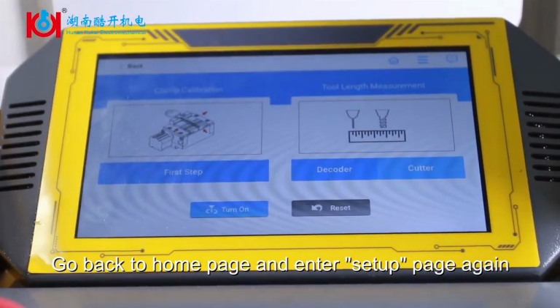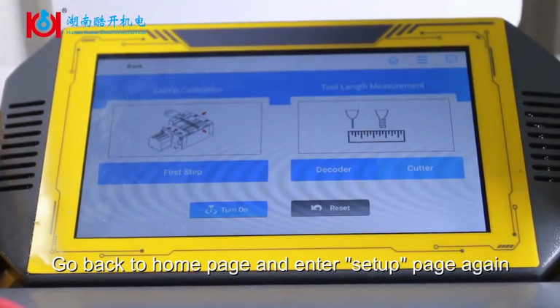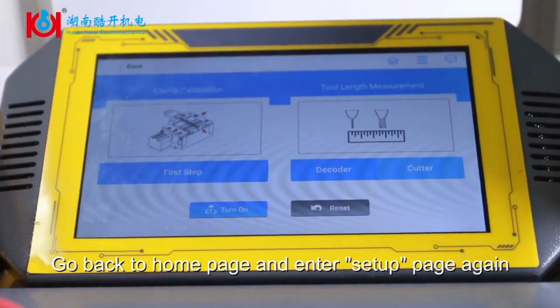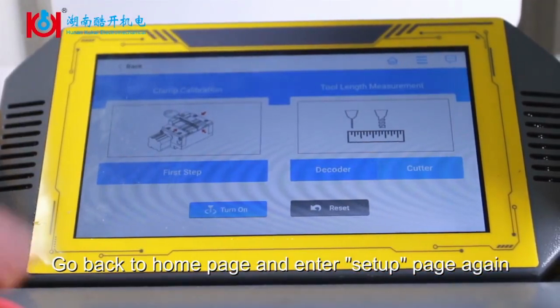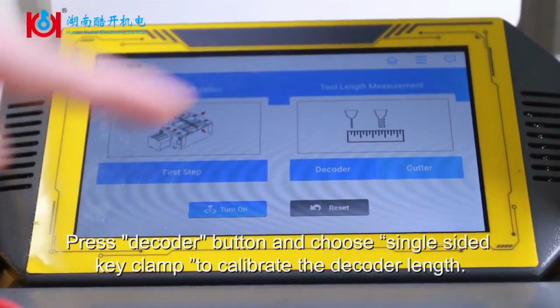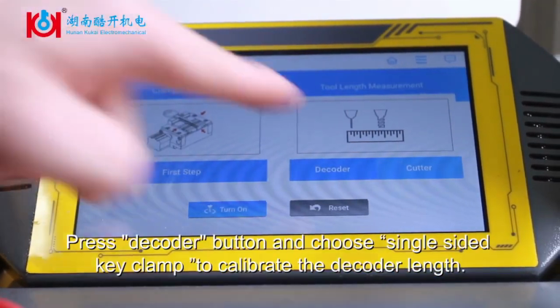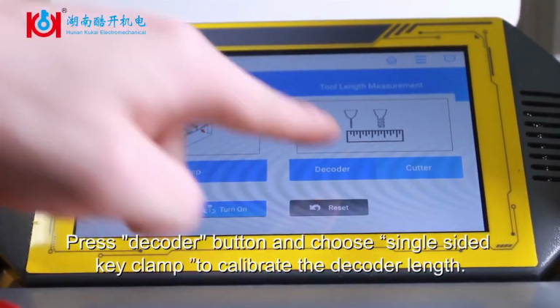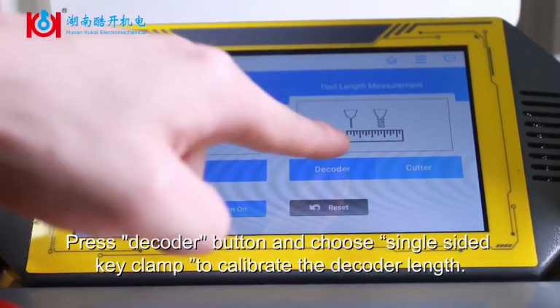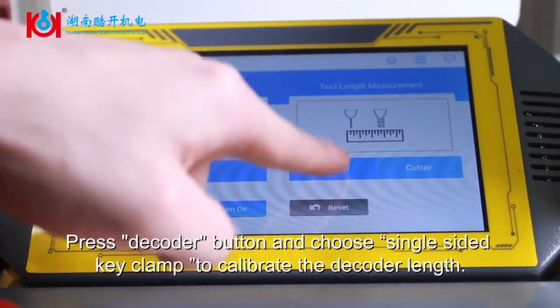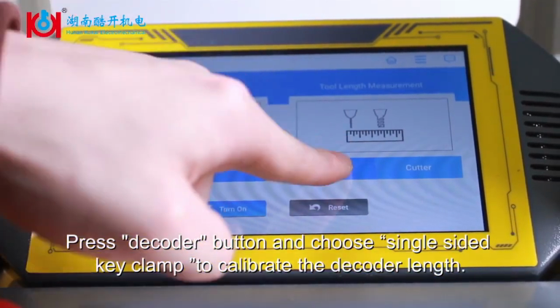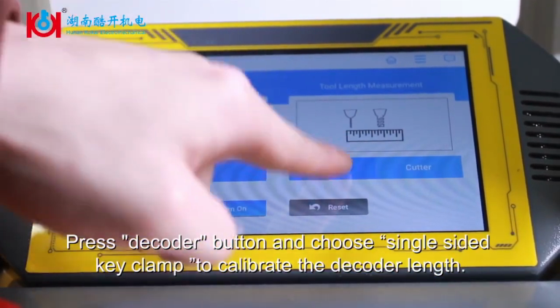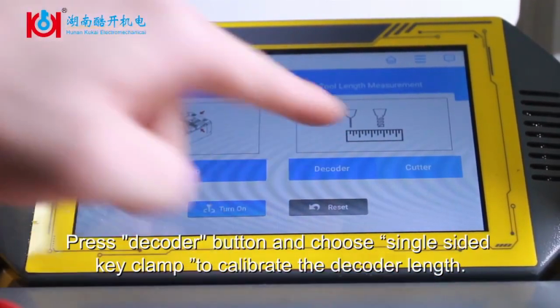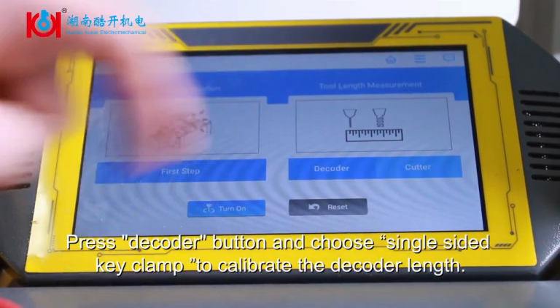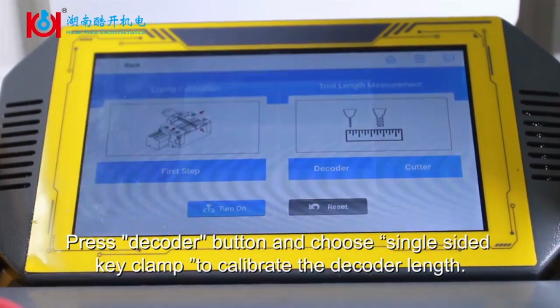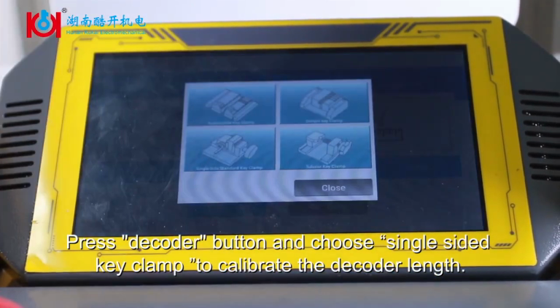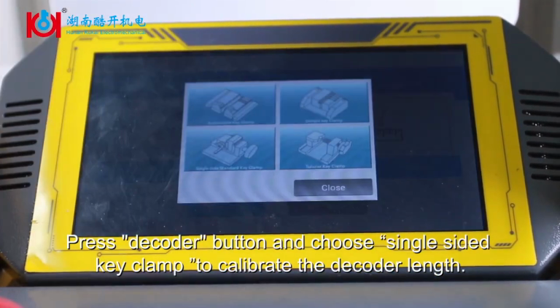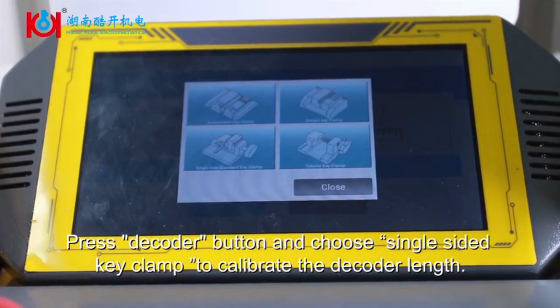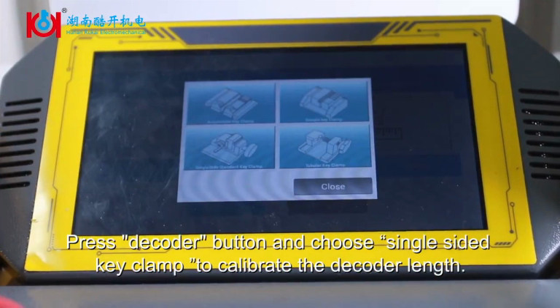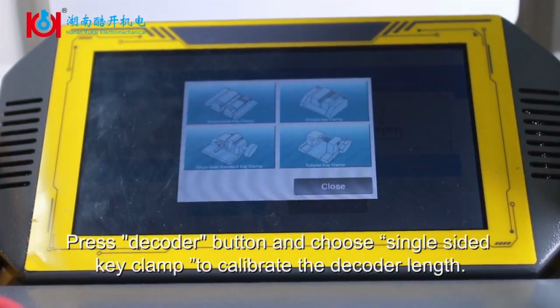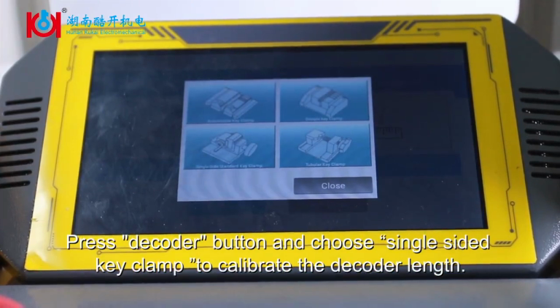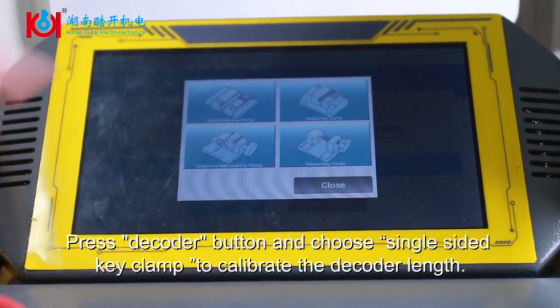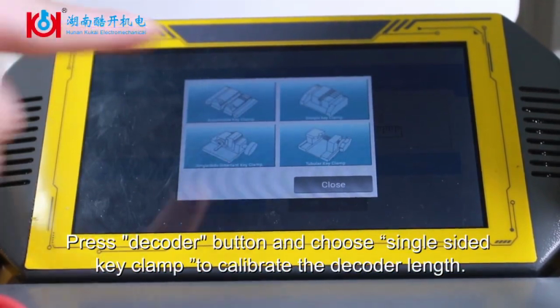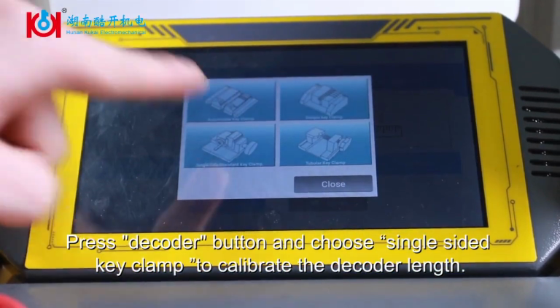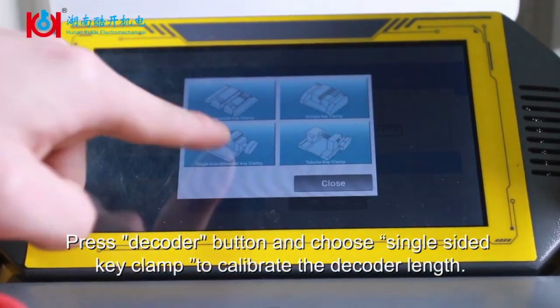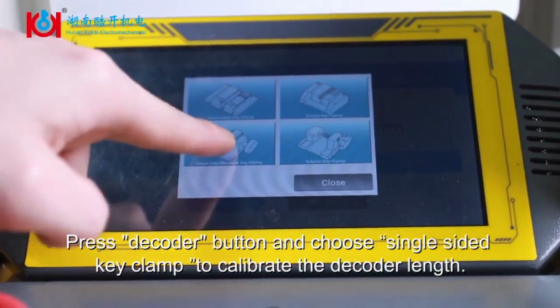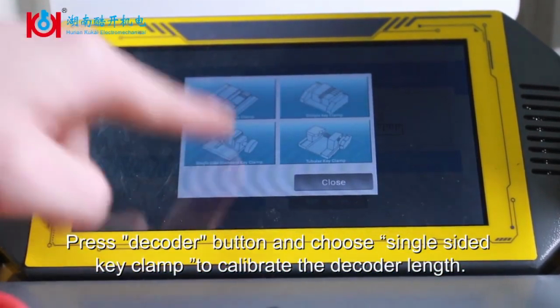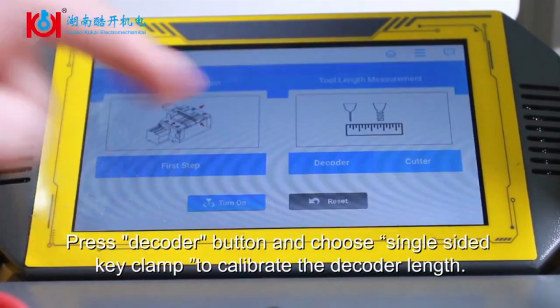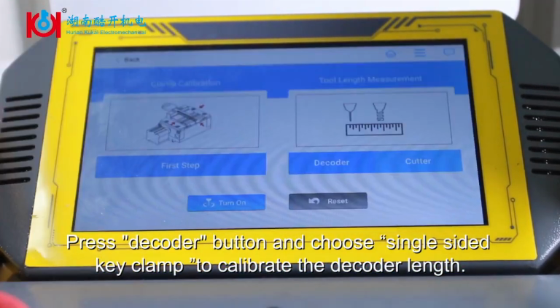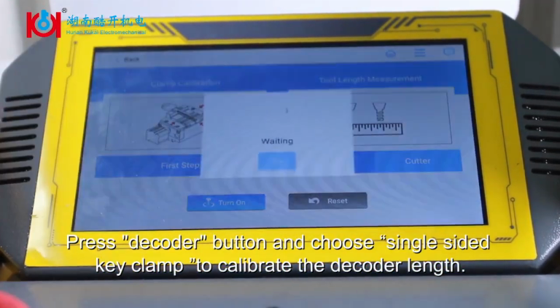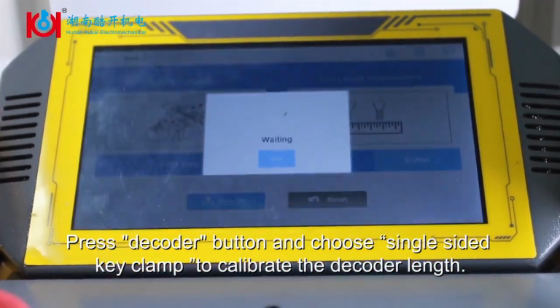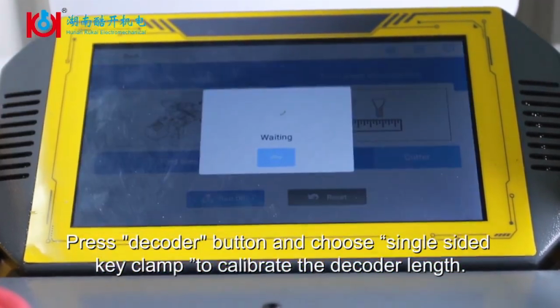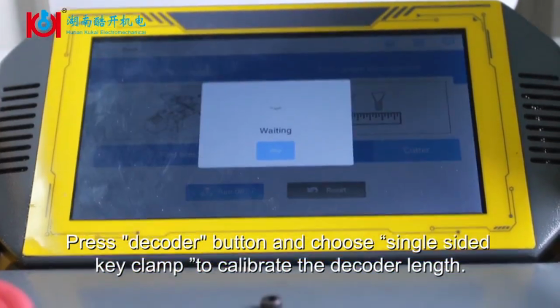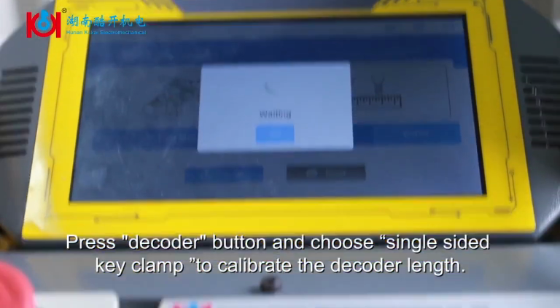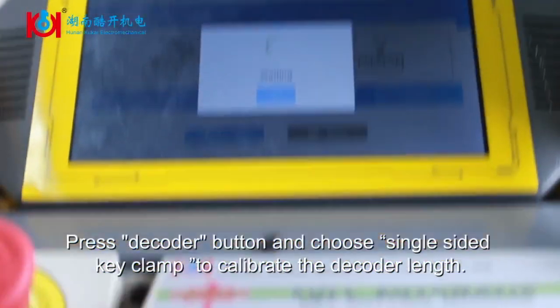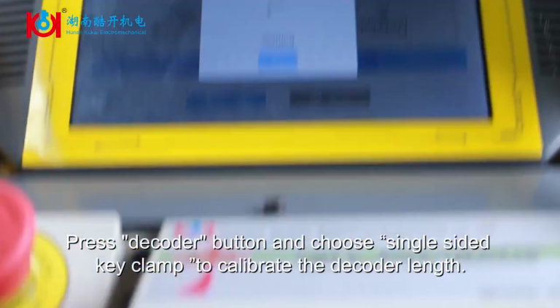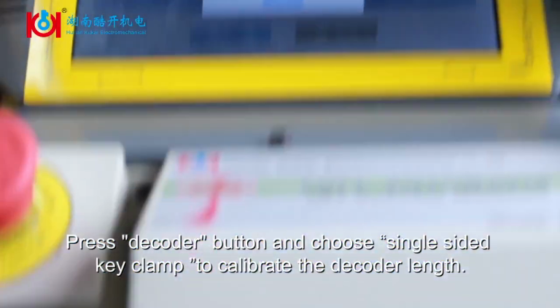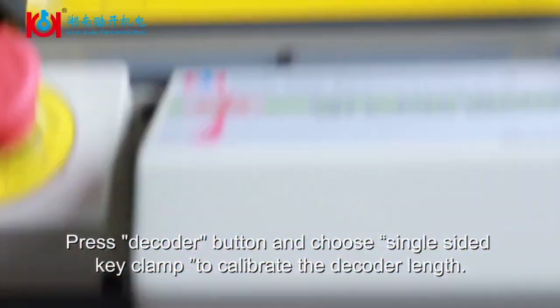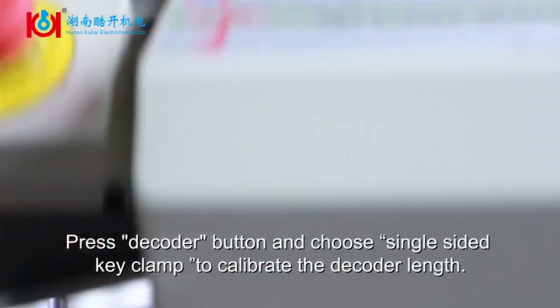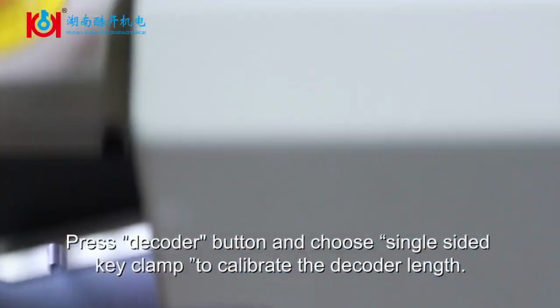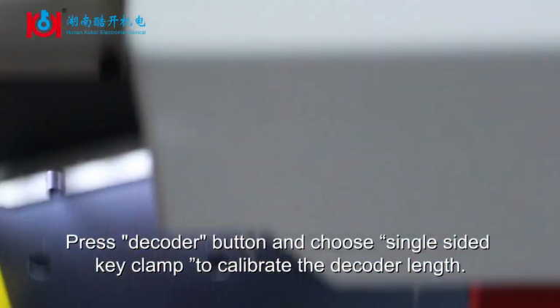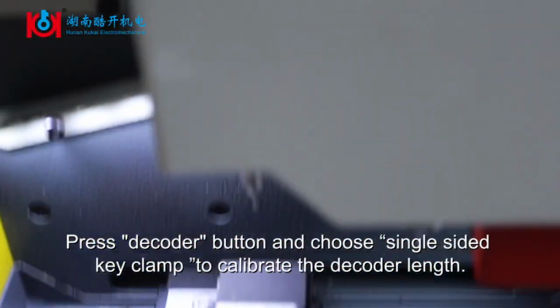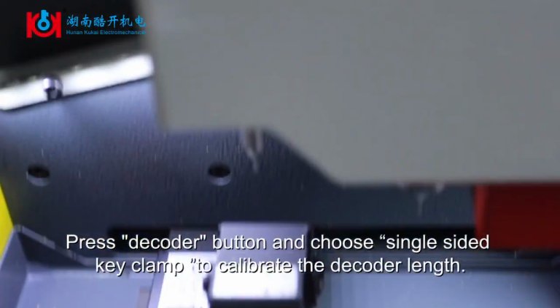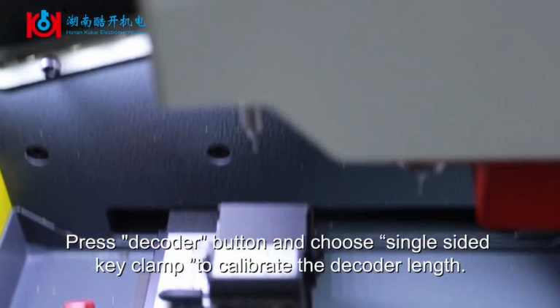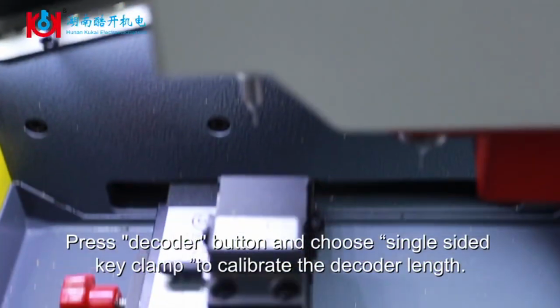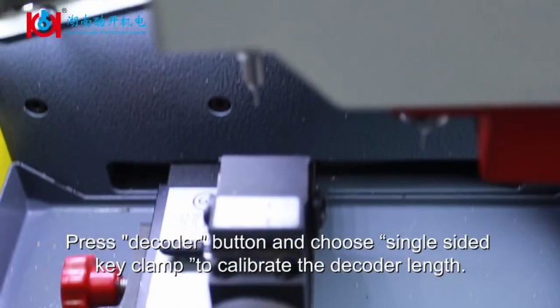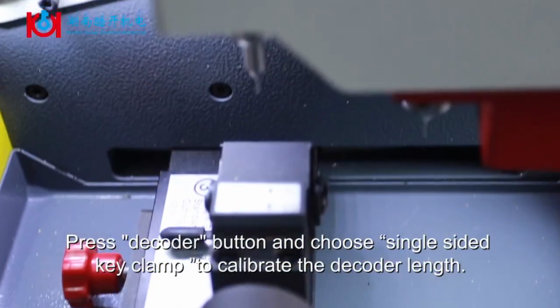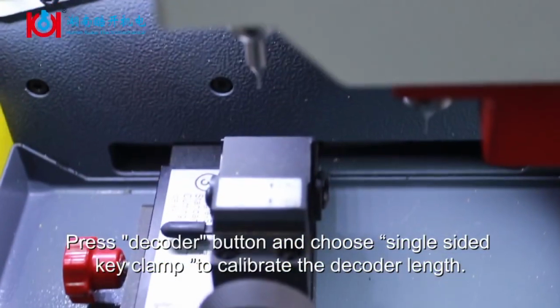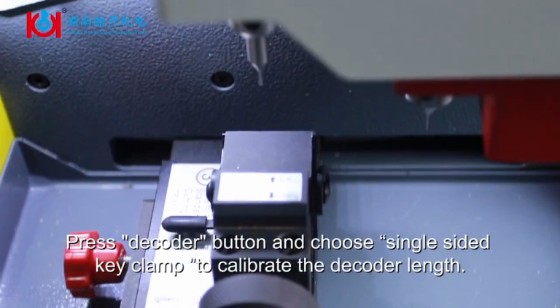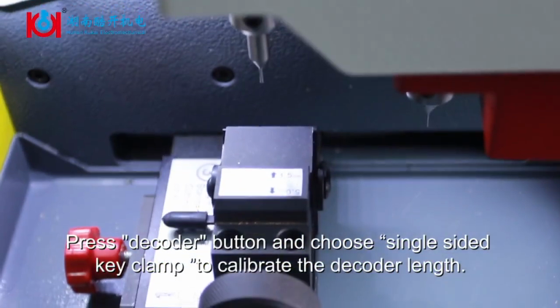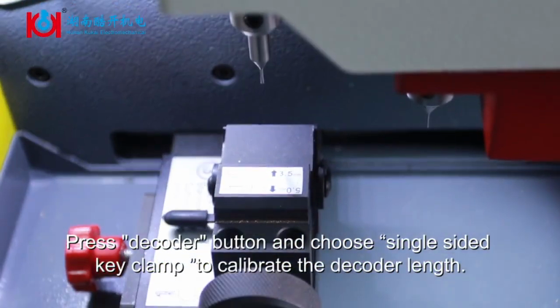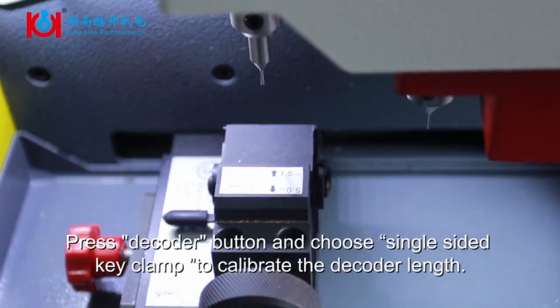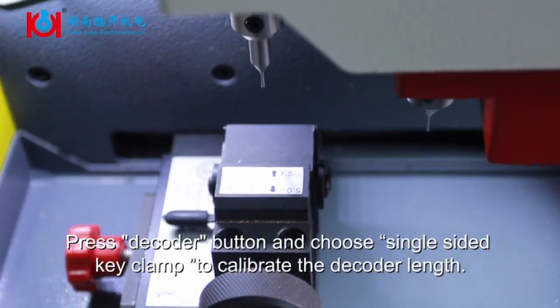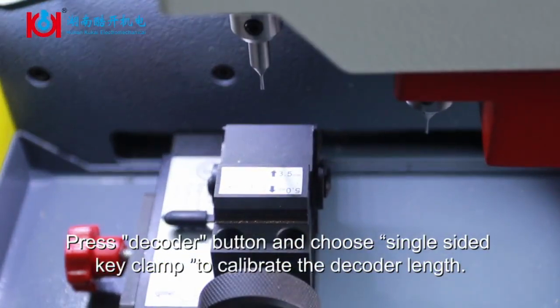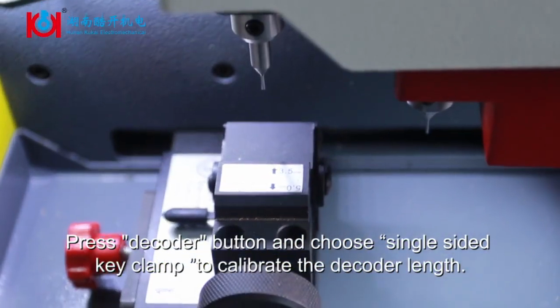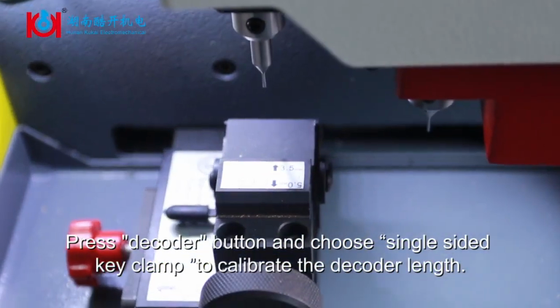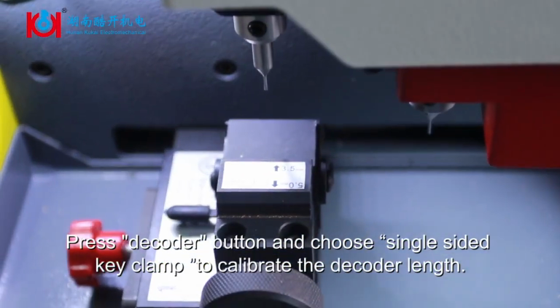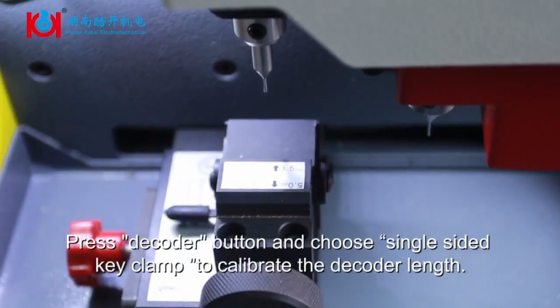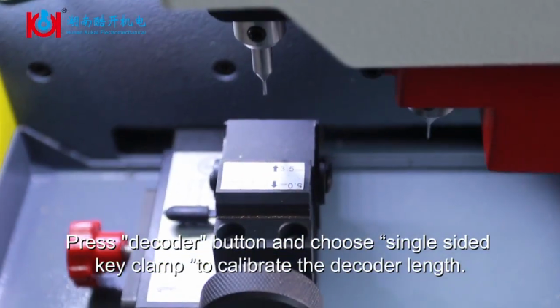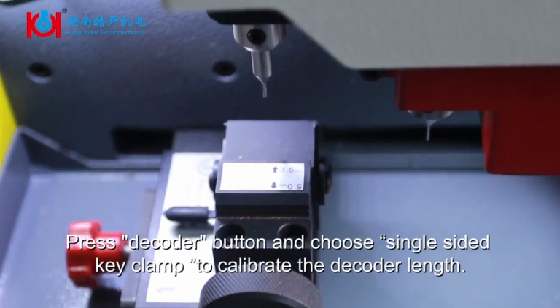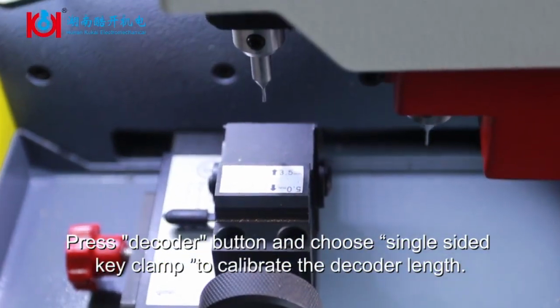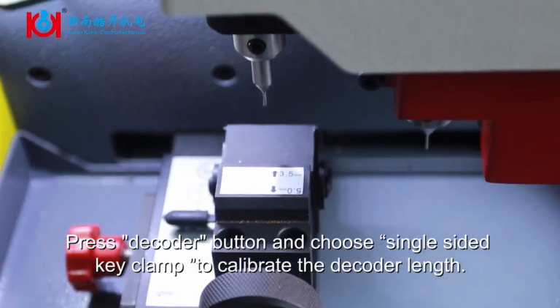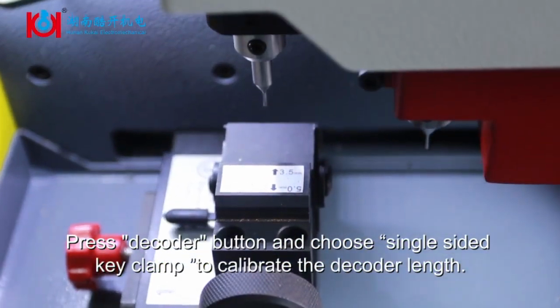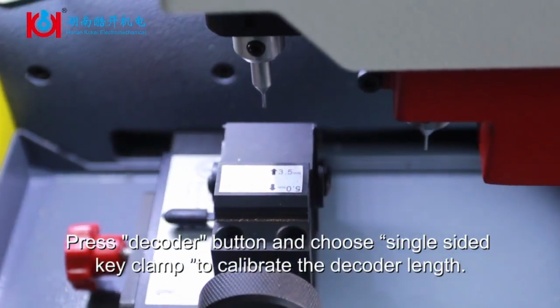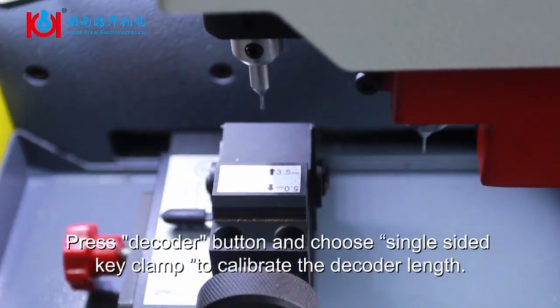Press the Decoder button and choose Single Sided Key Clamp to calibrate the decoder length.